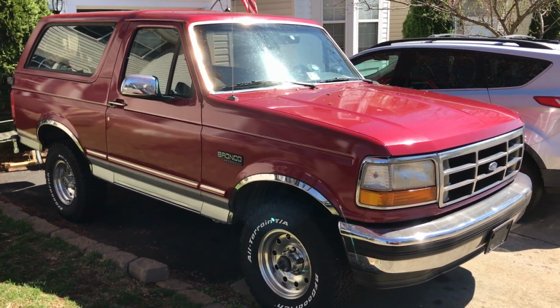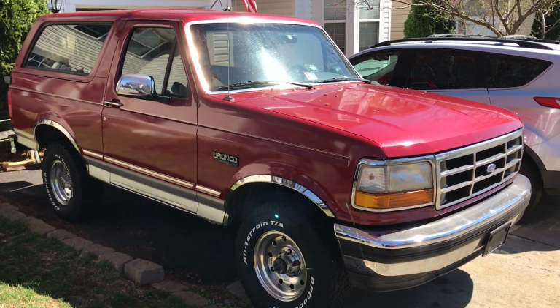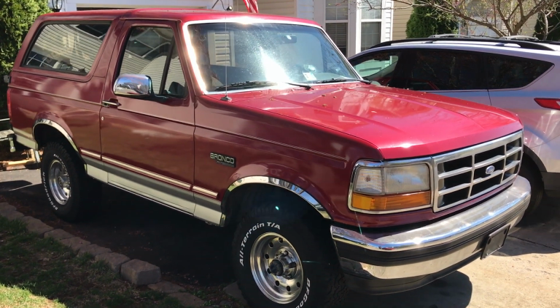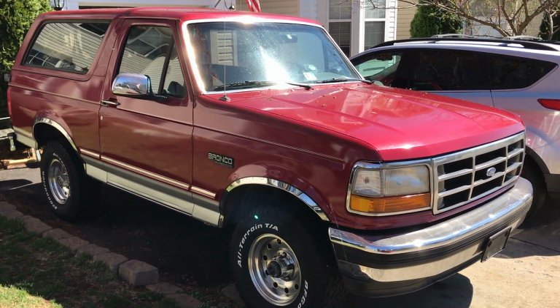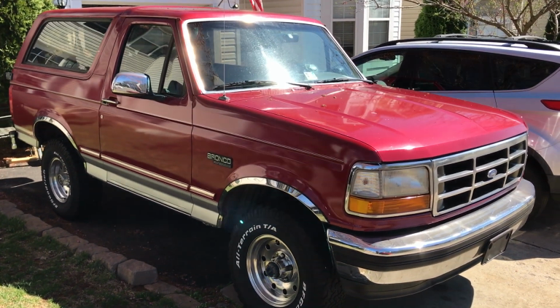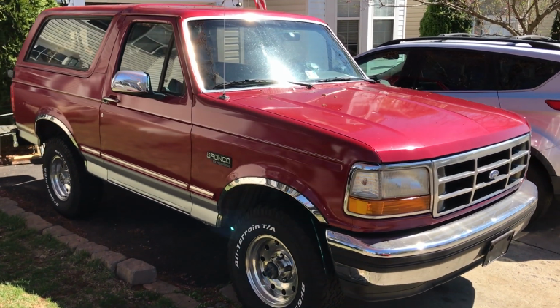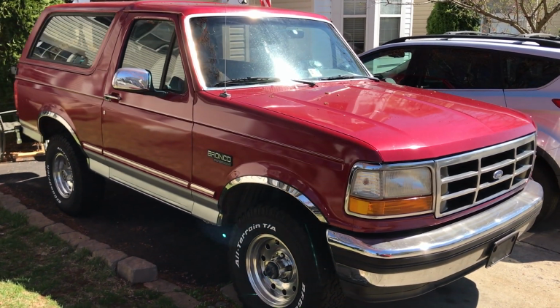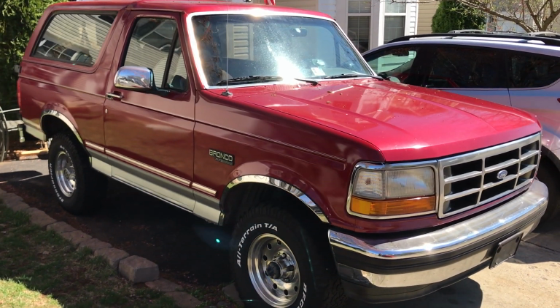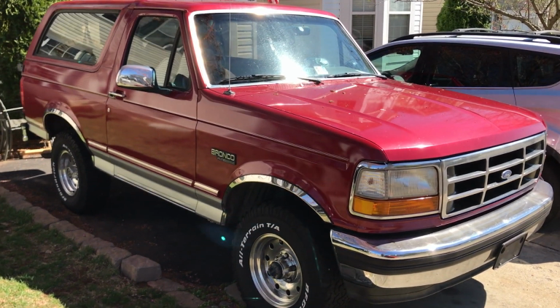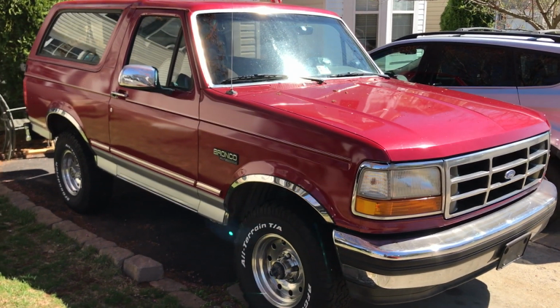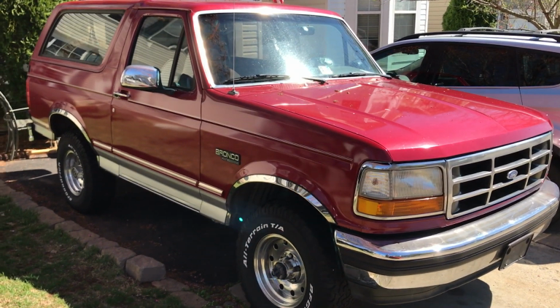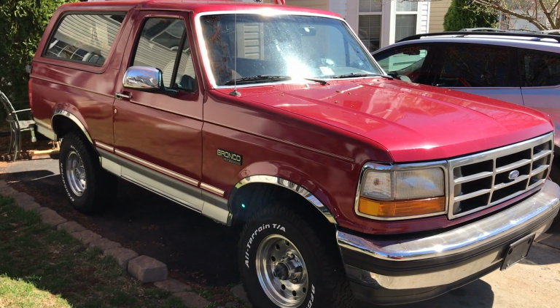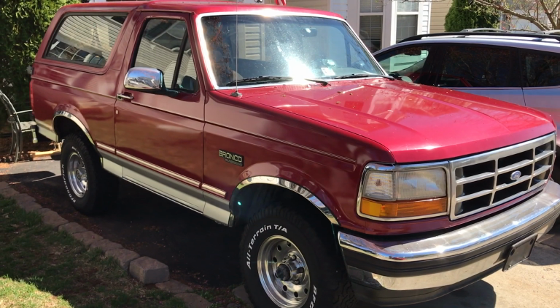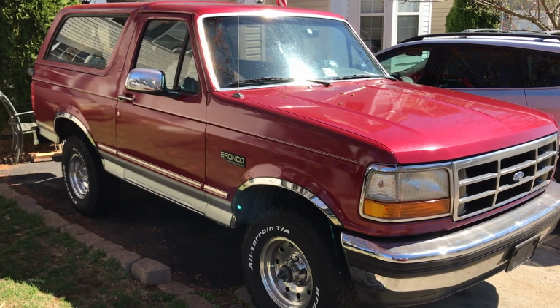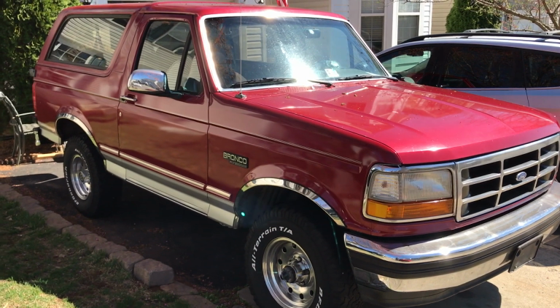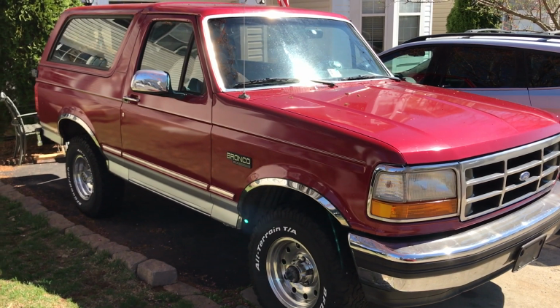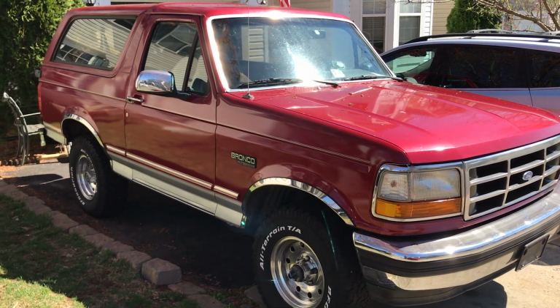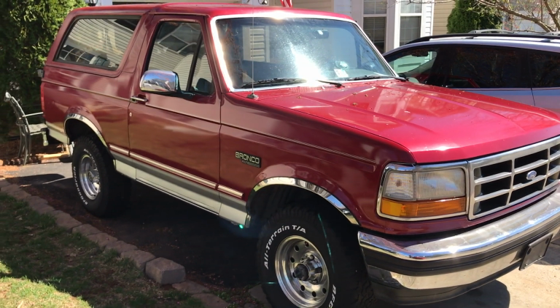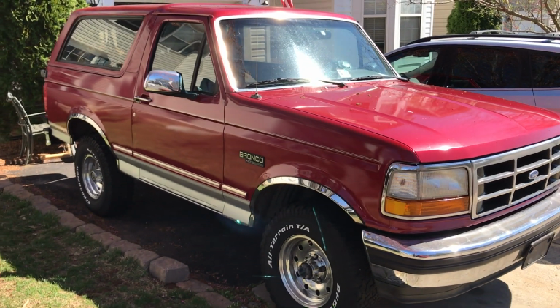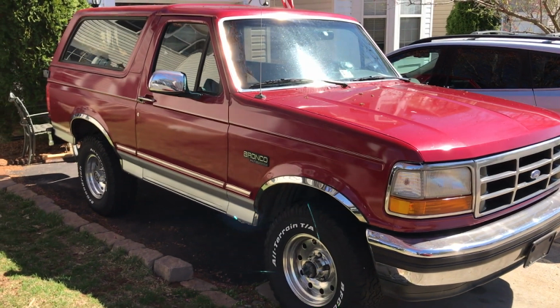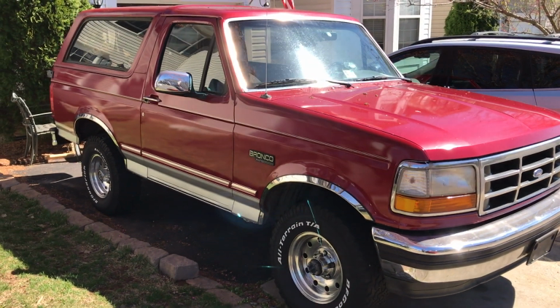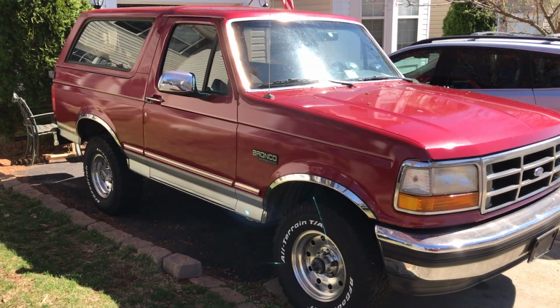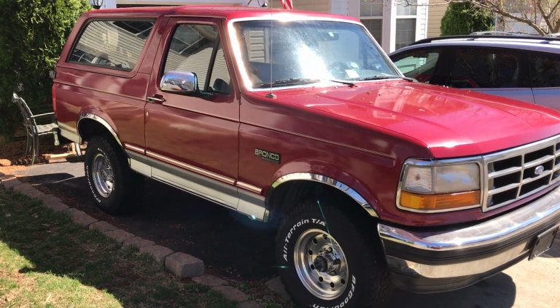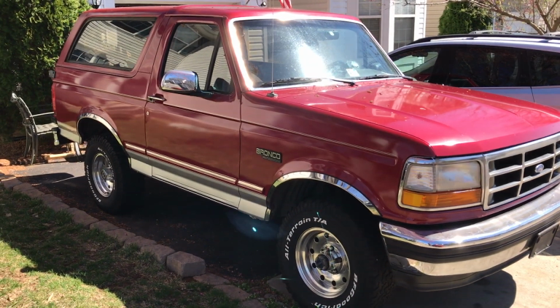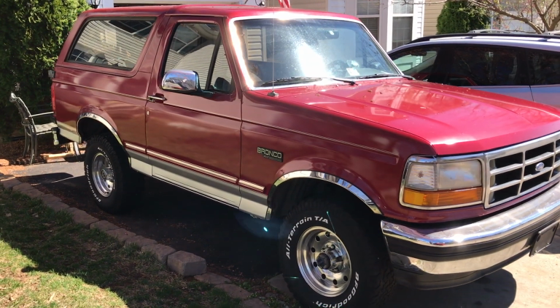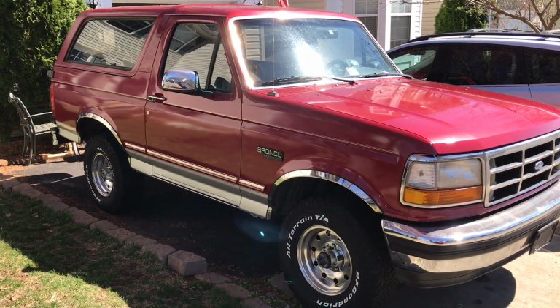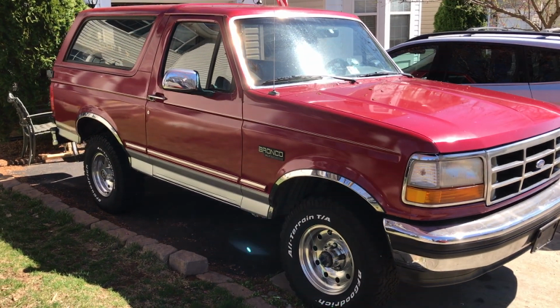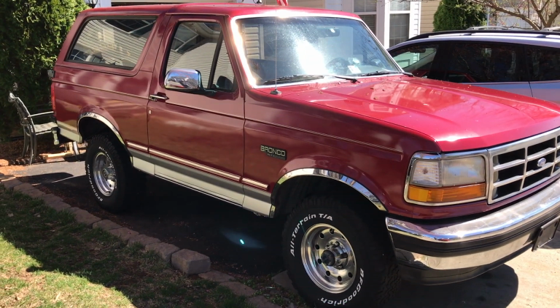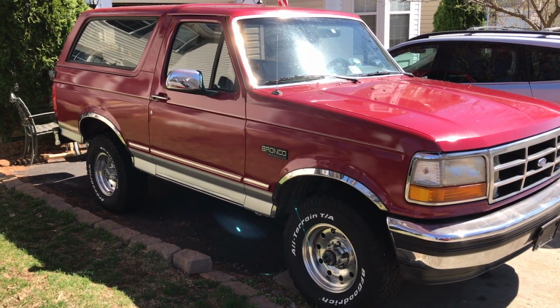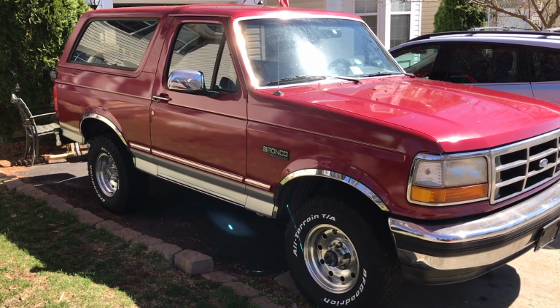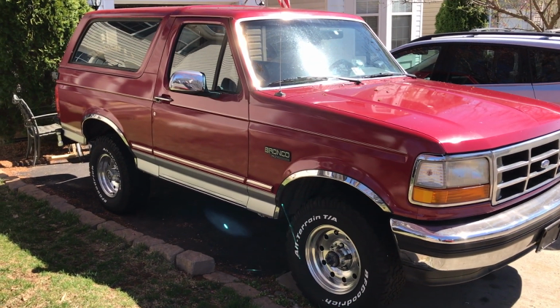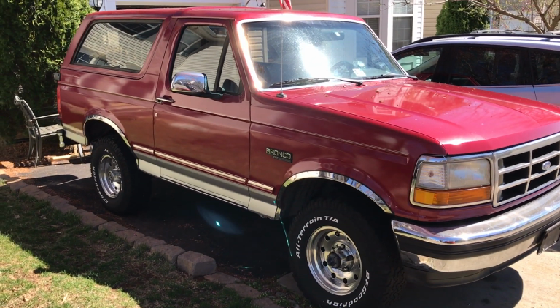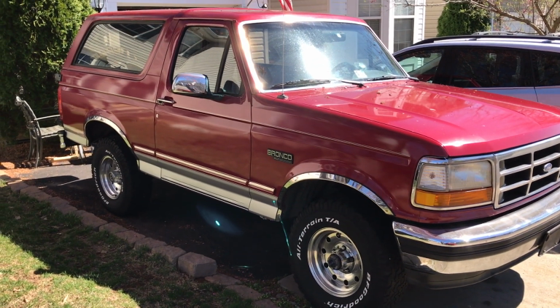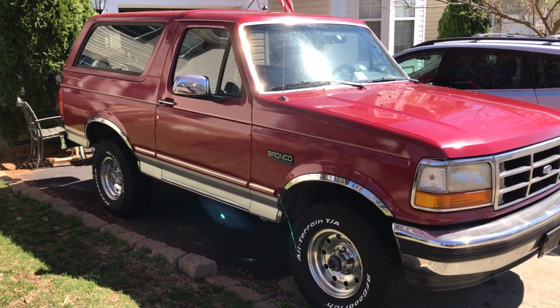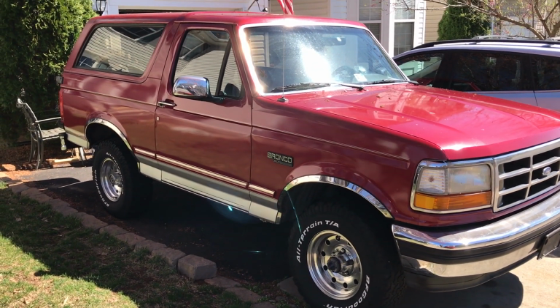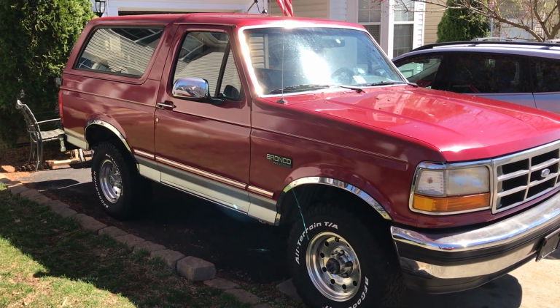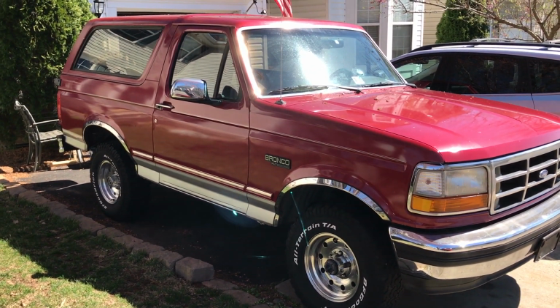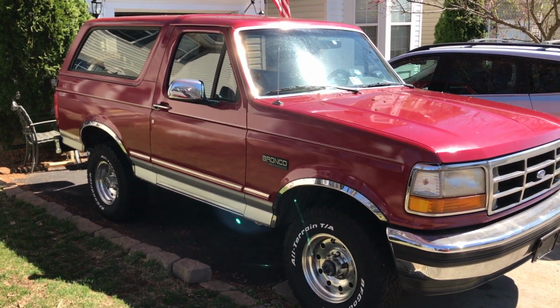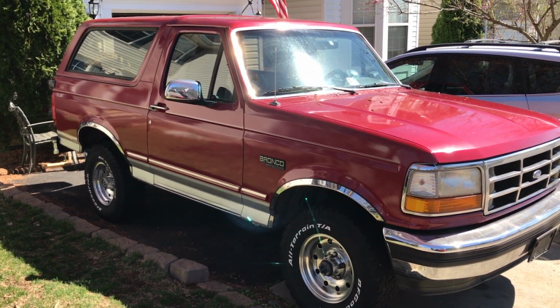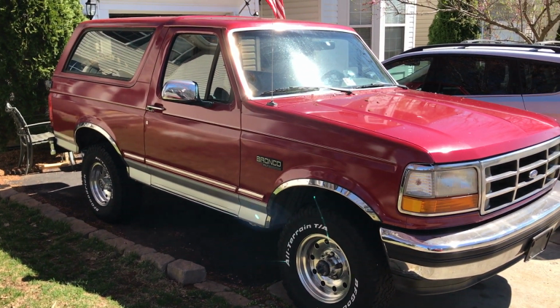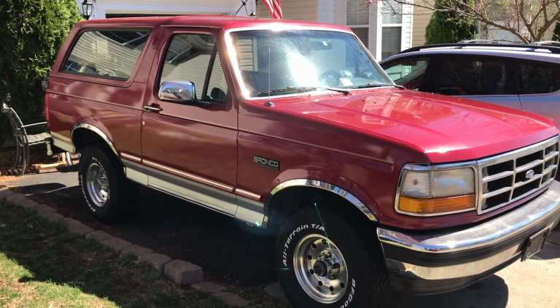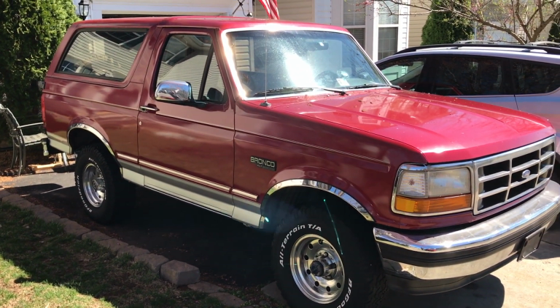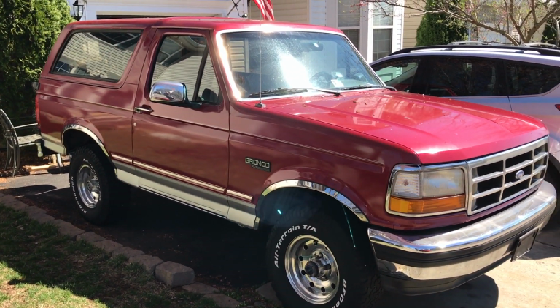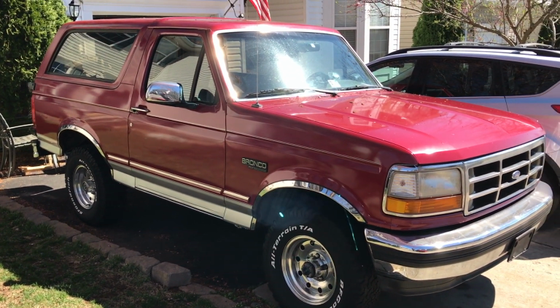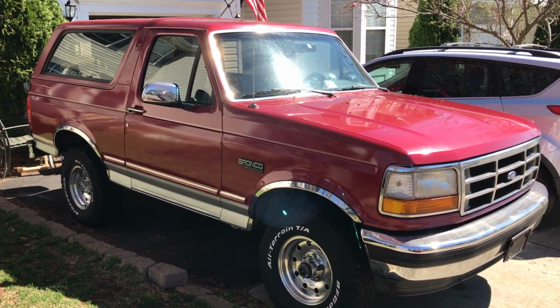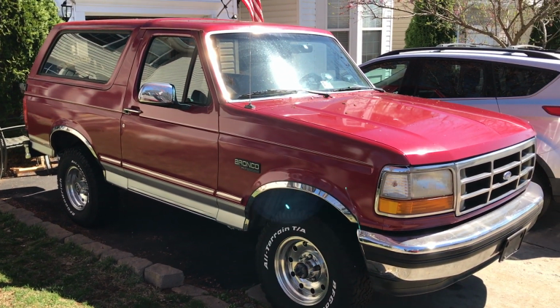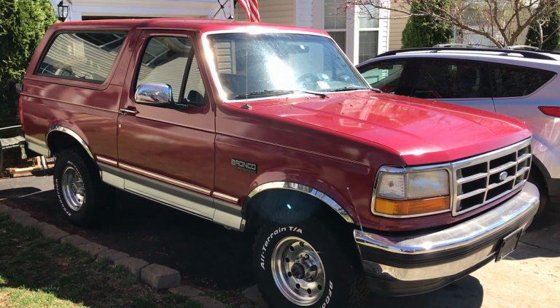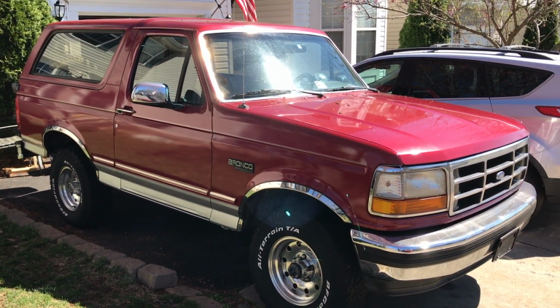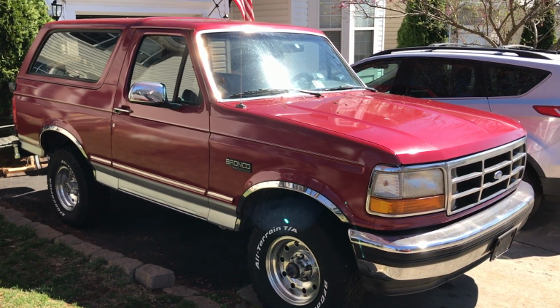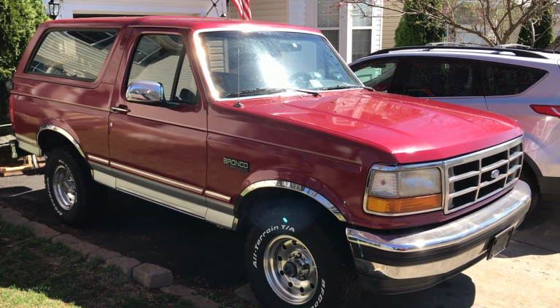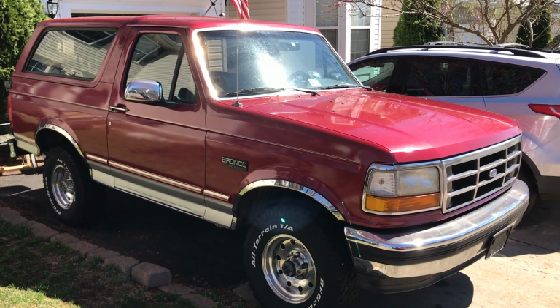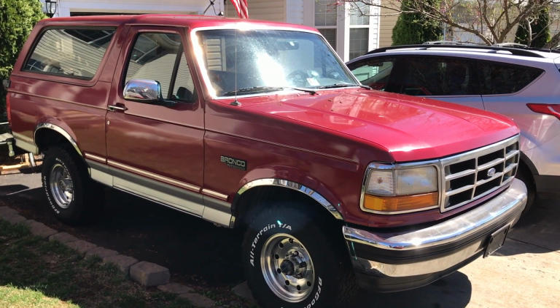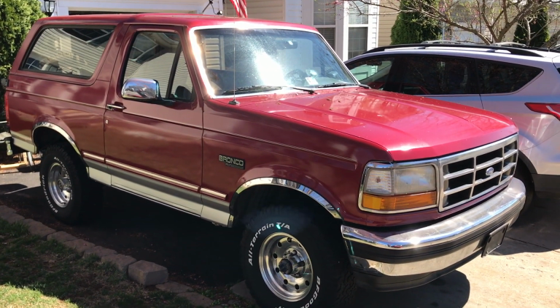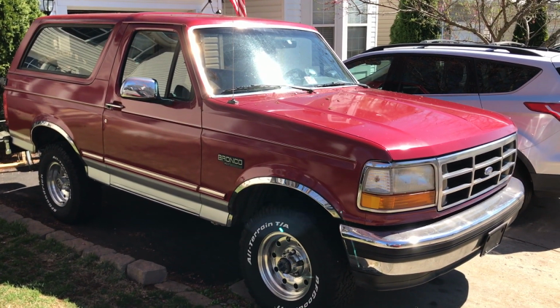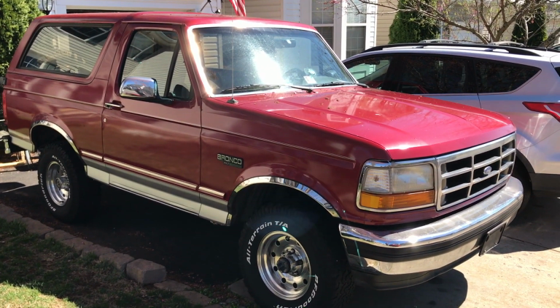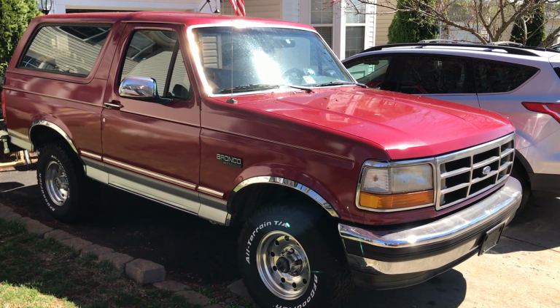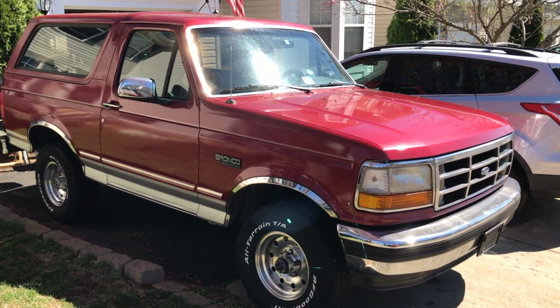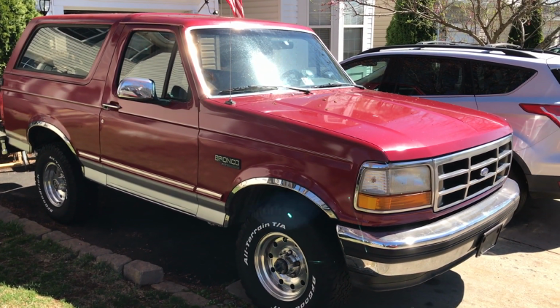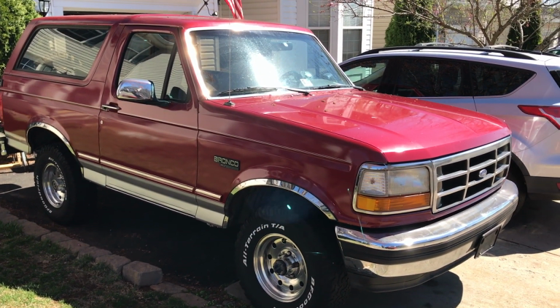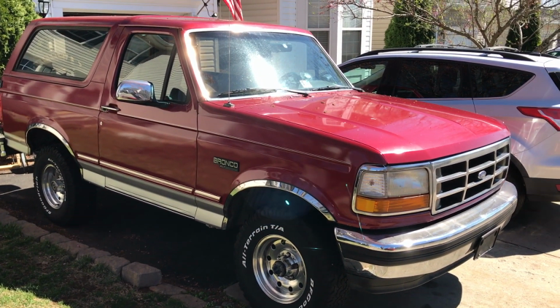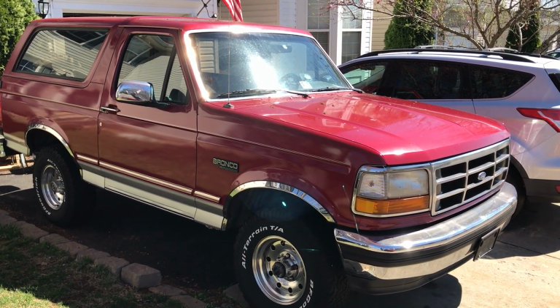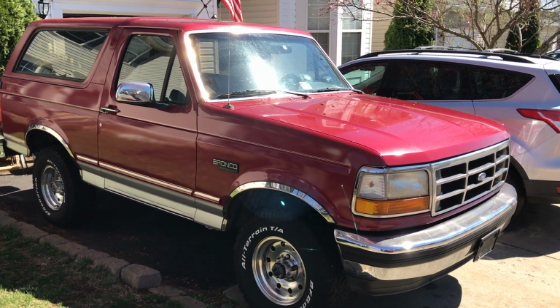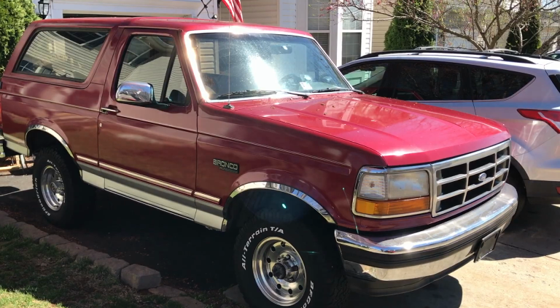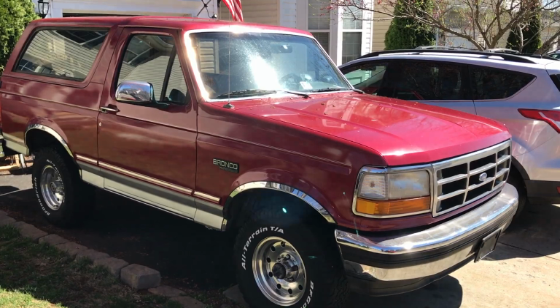But all in all, it's a great truck. Got it for a great price. It's got a little bit of rust on the rear fenders, but not much to worry about.